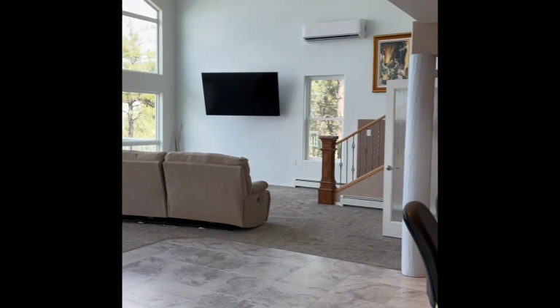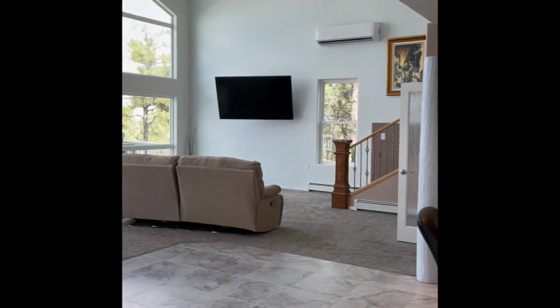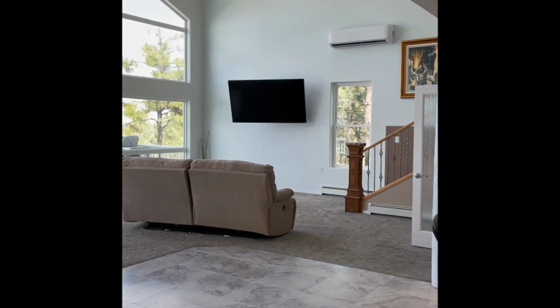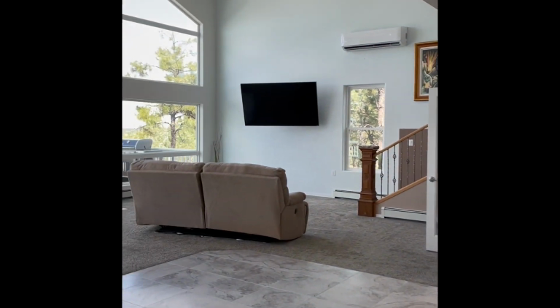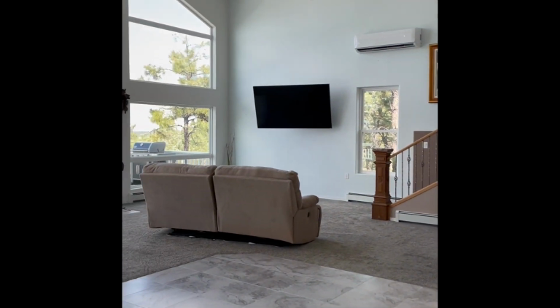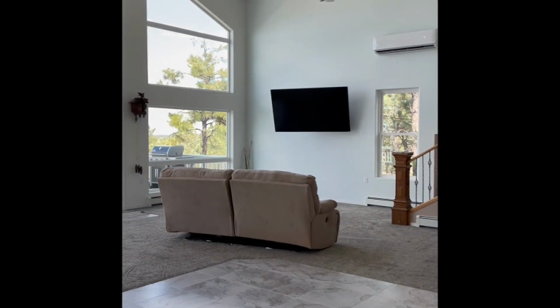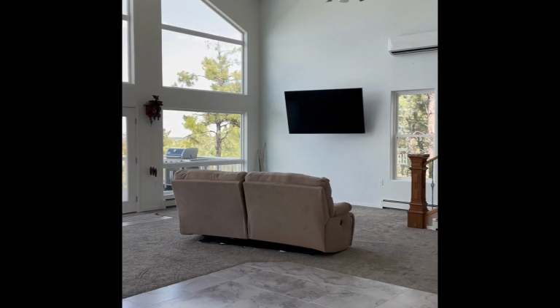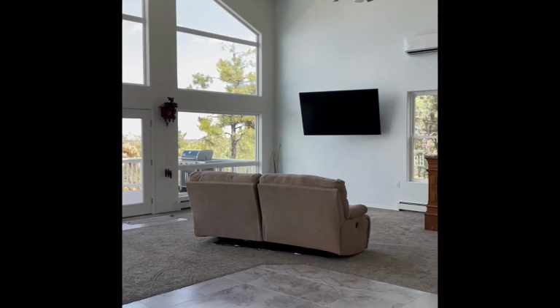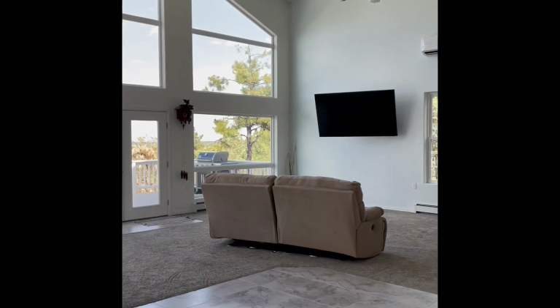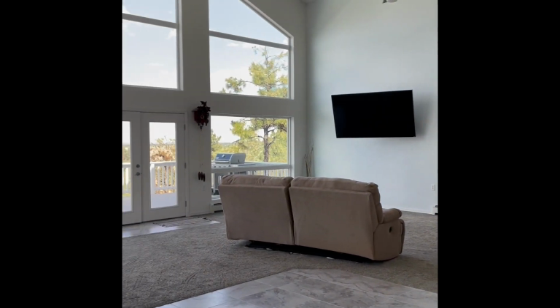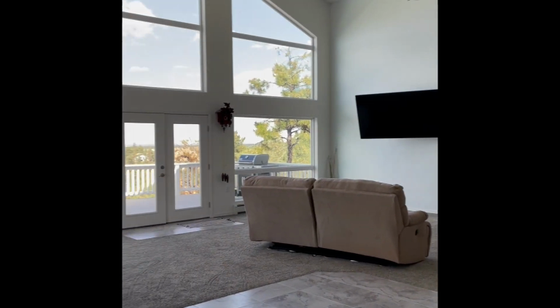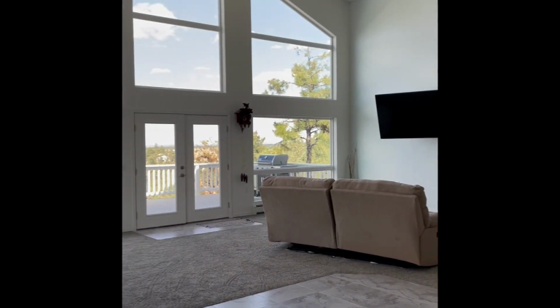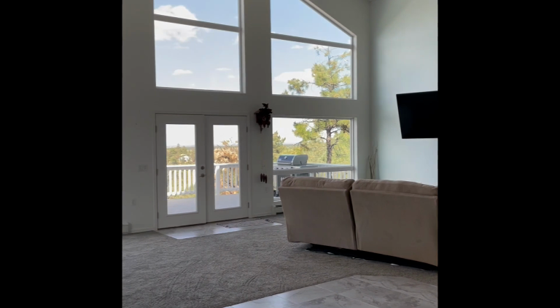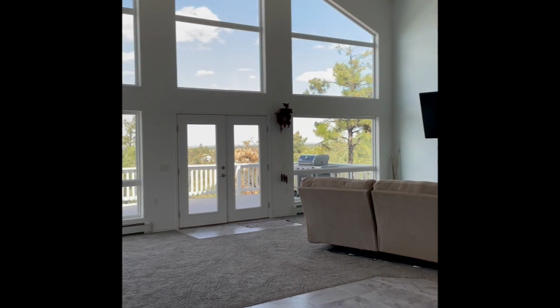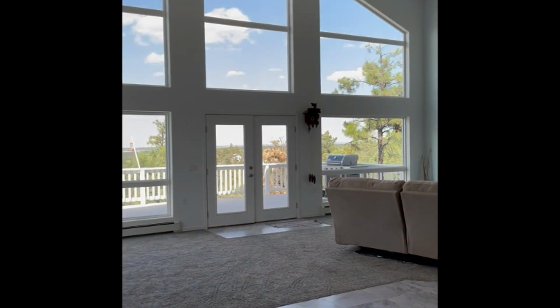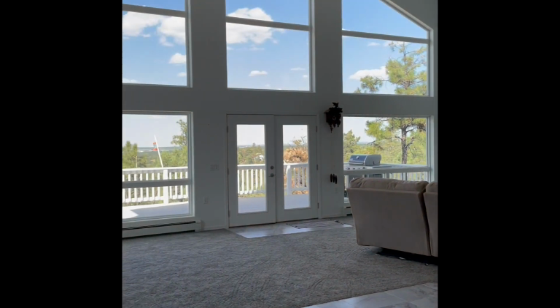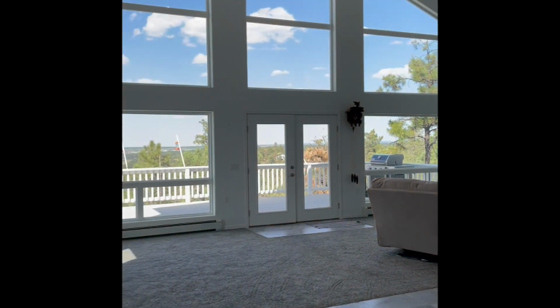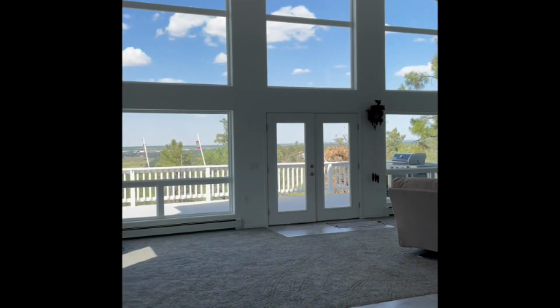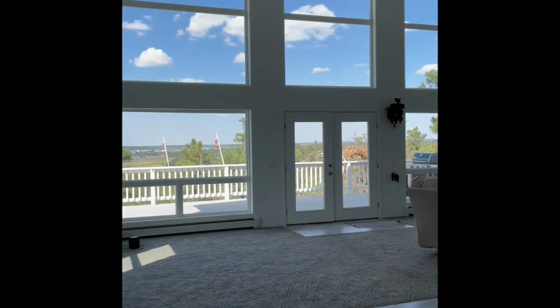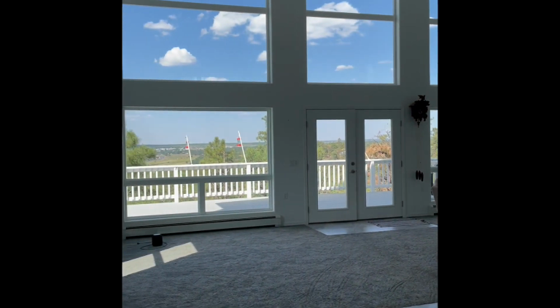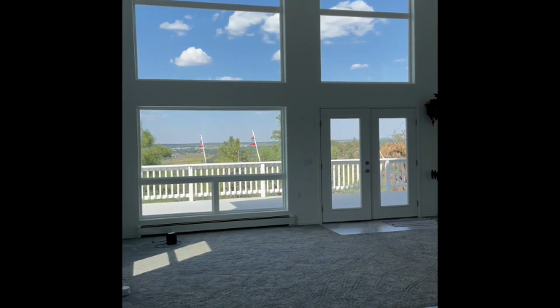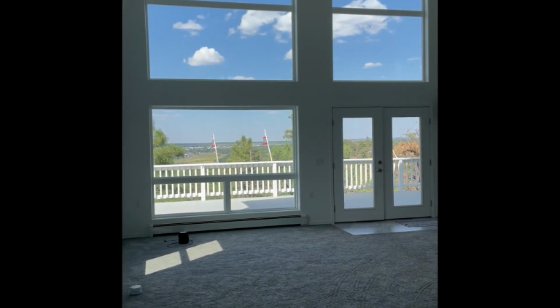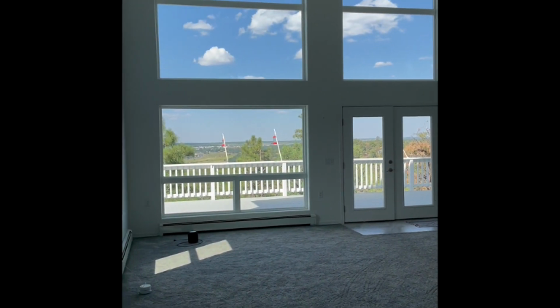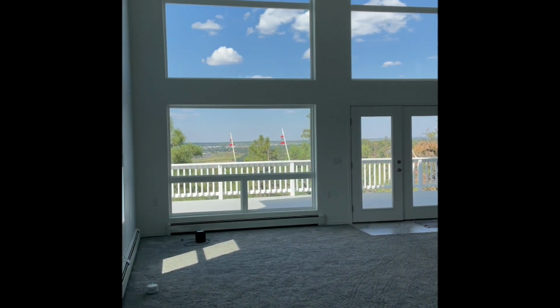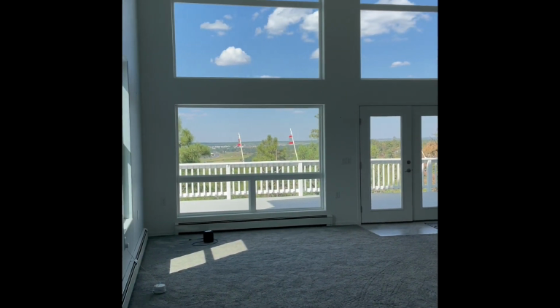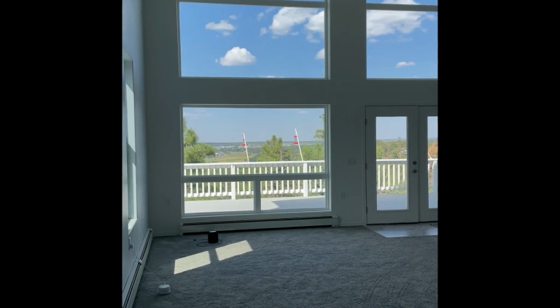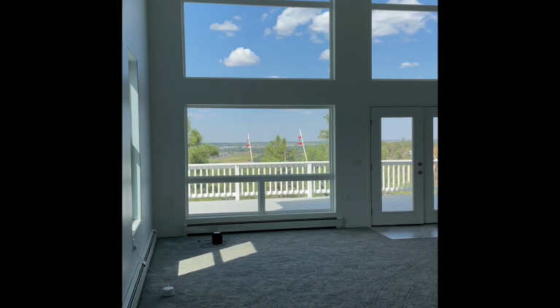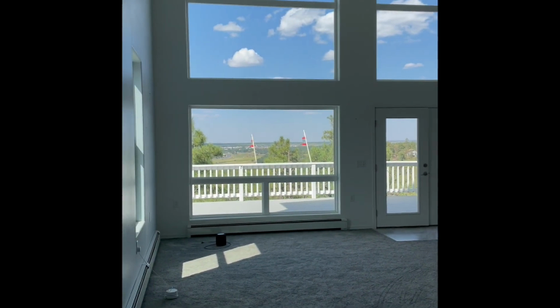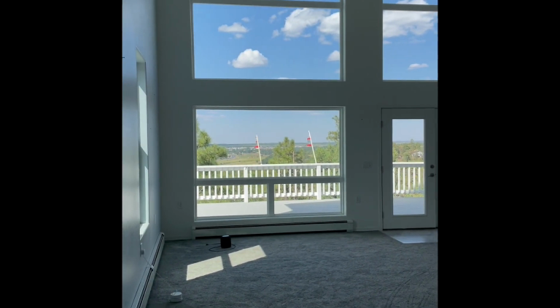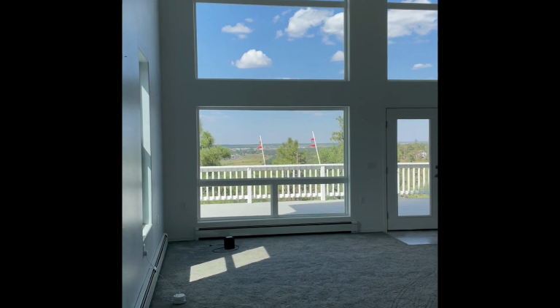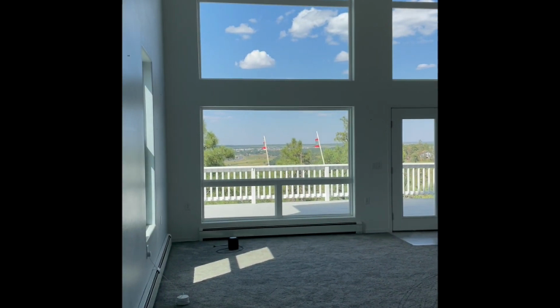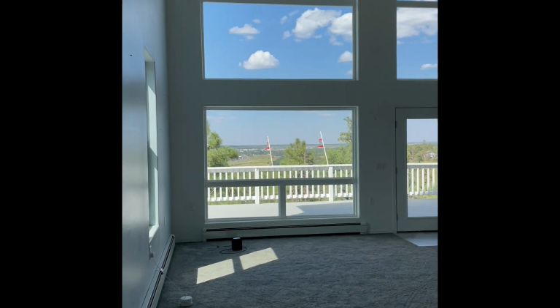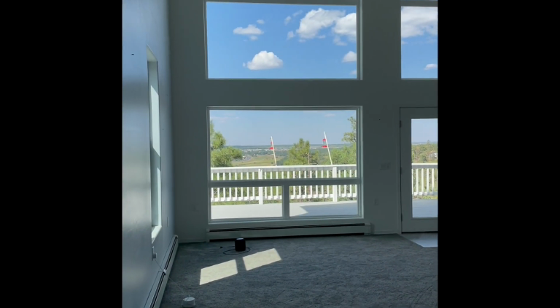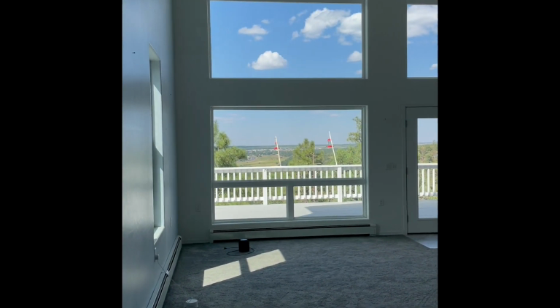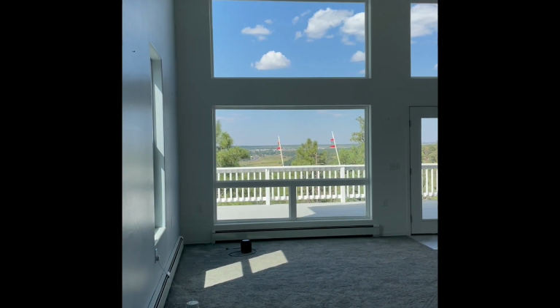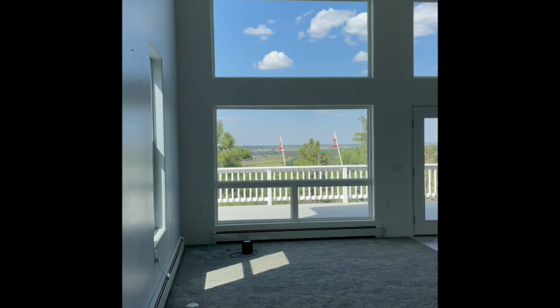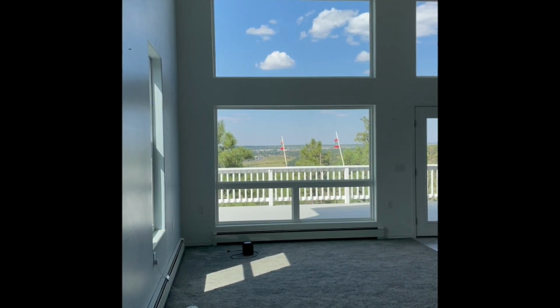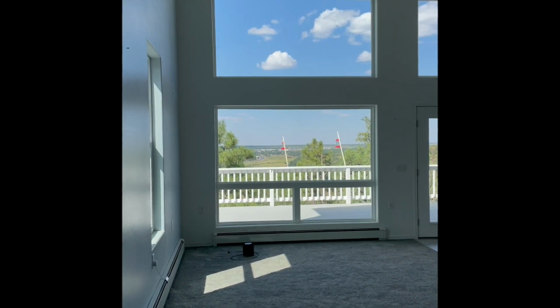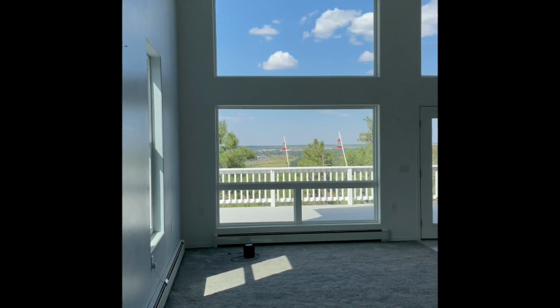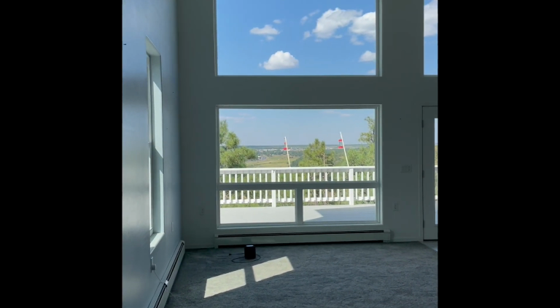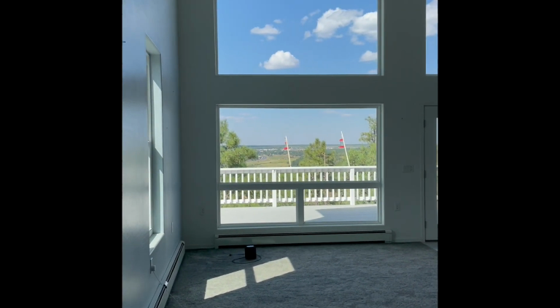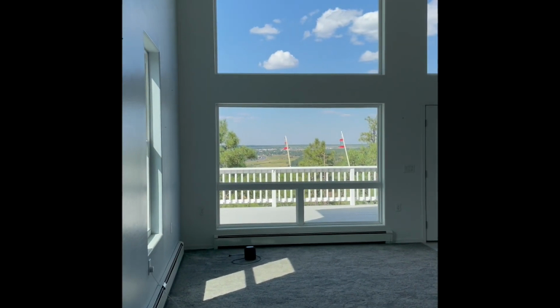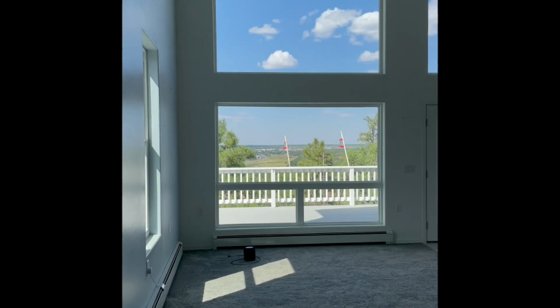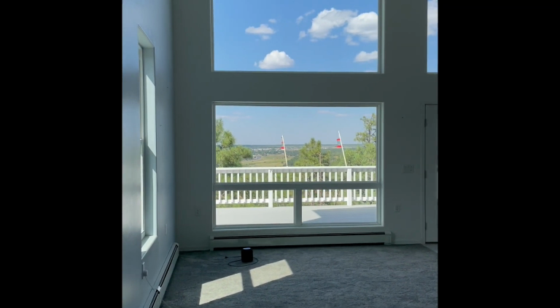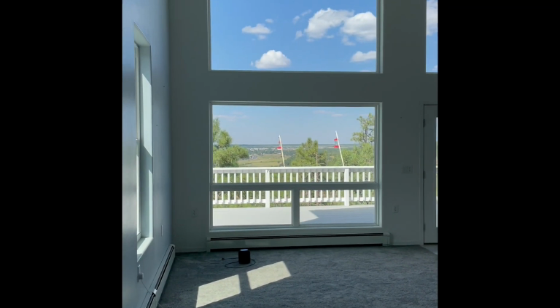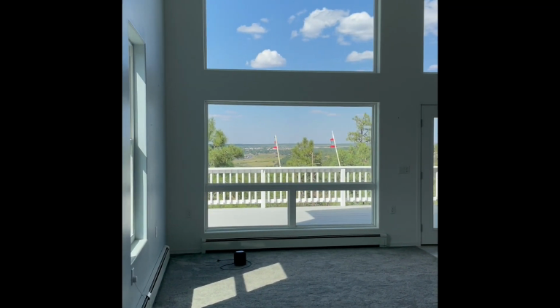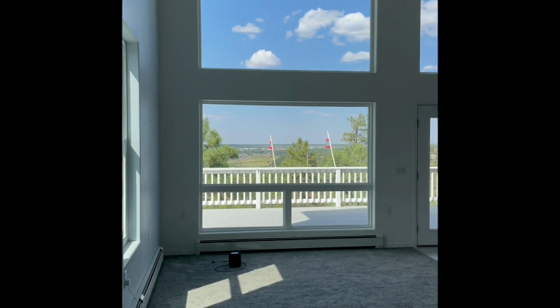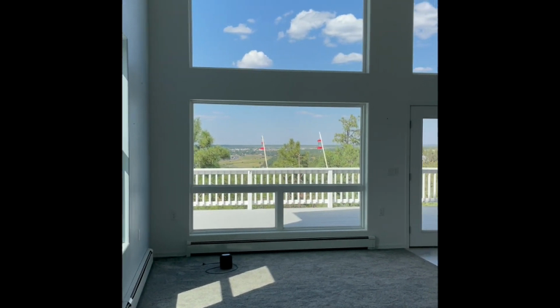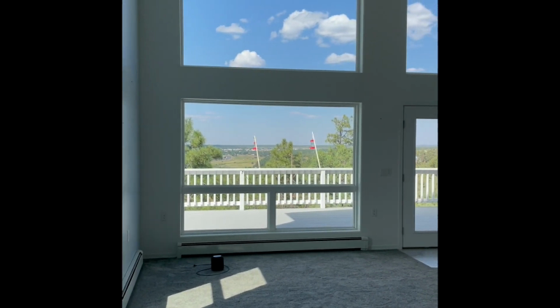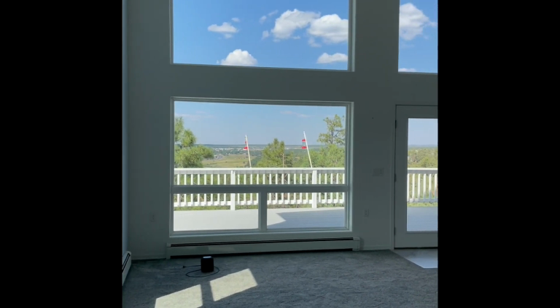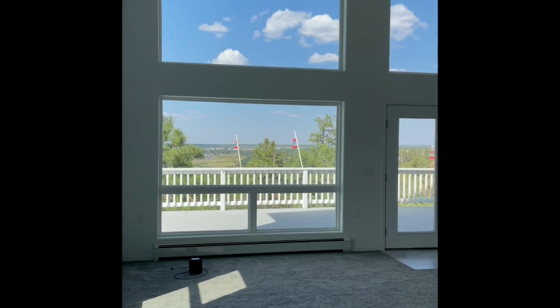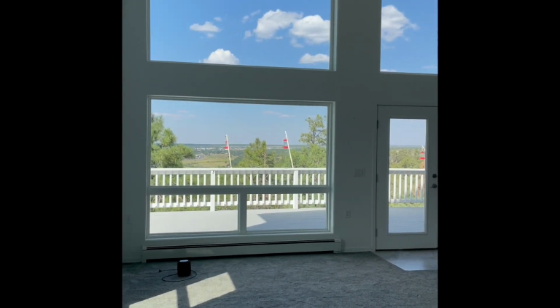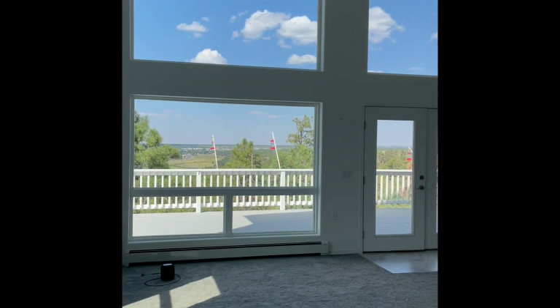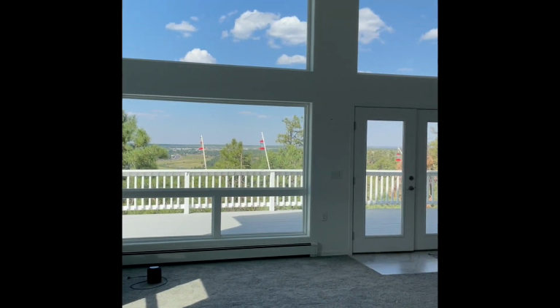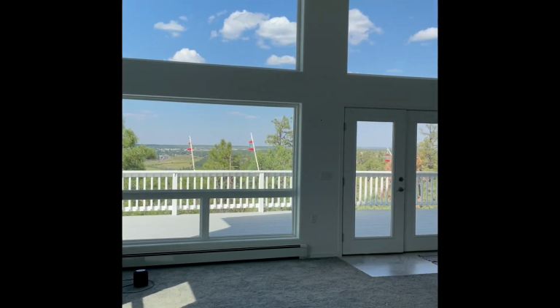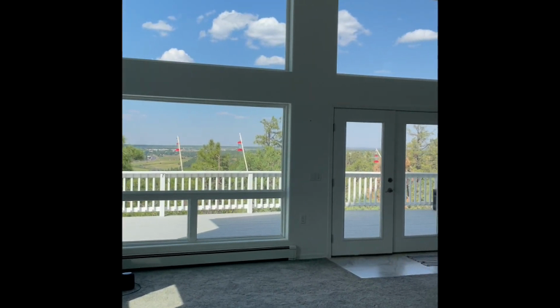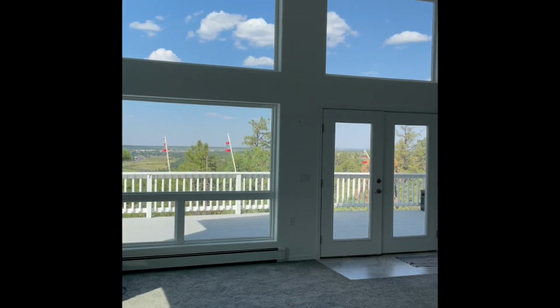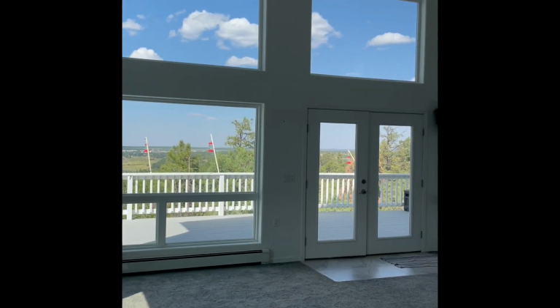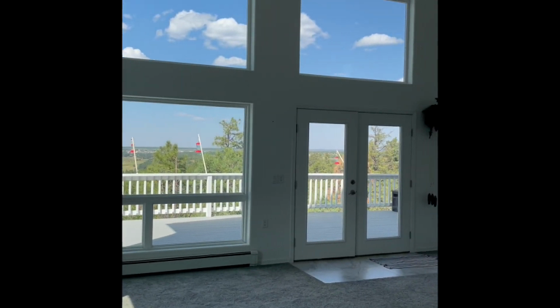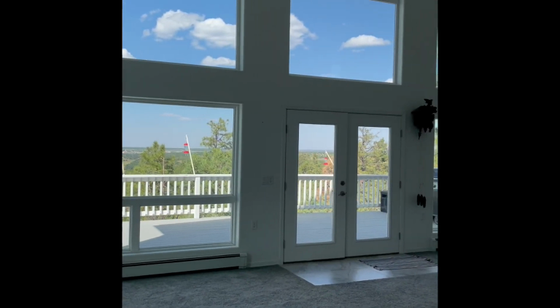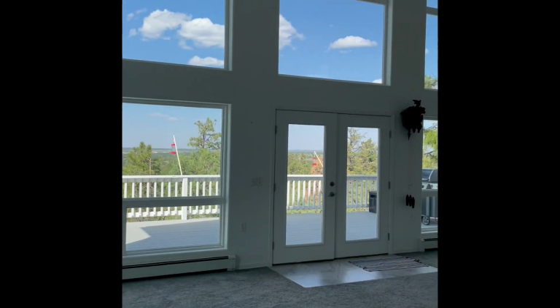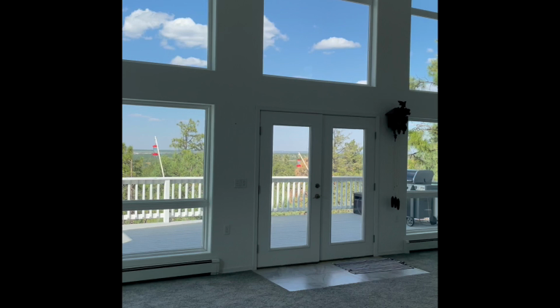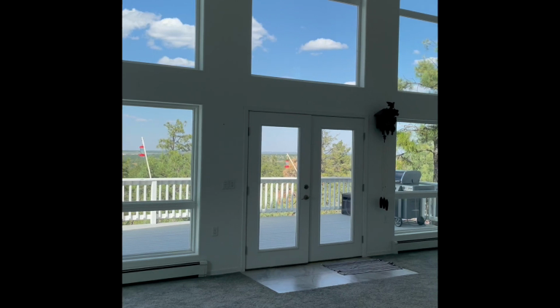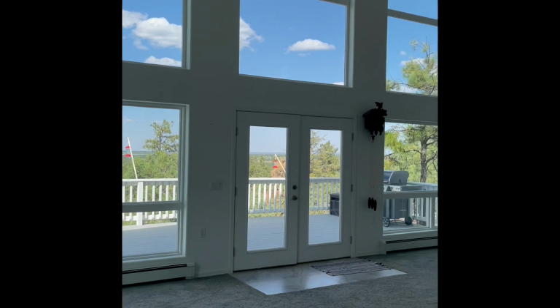Here we are in an open floor plan living room. Look at those views.